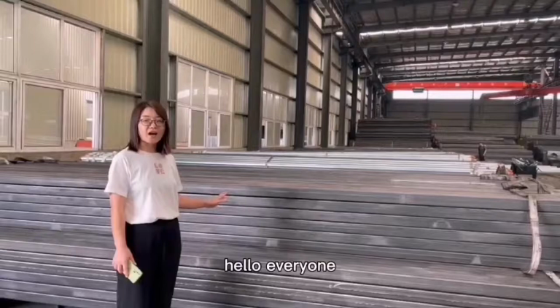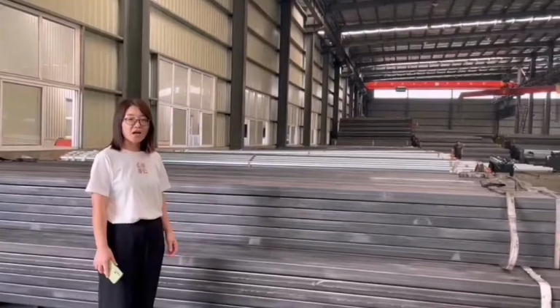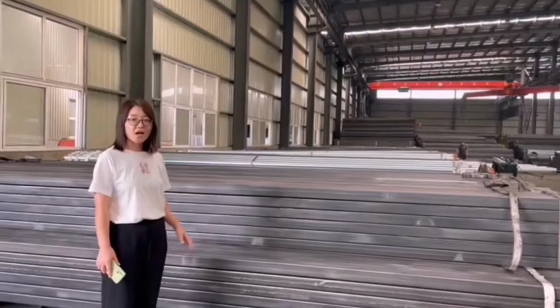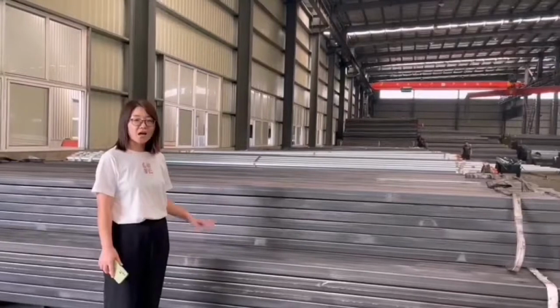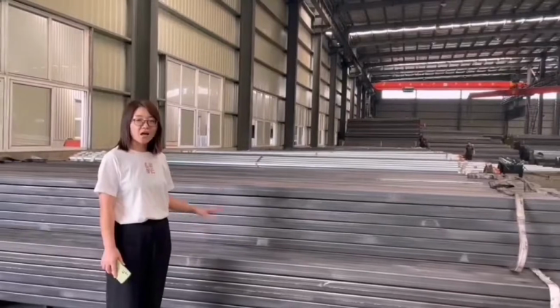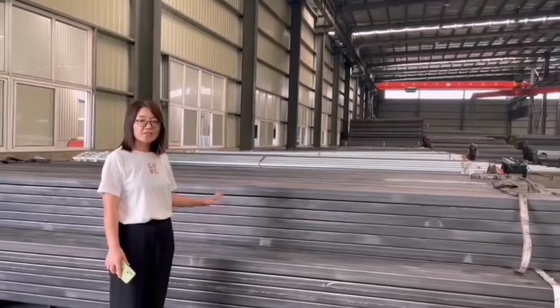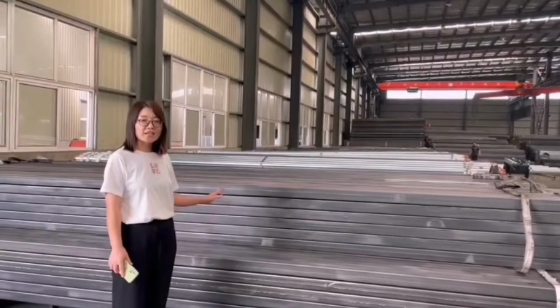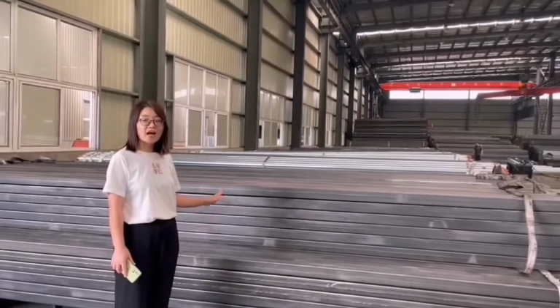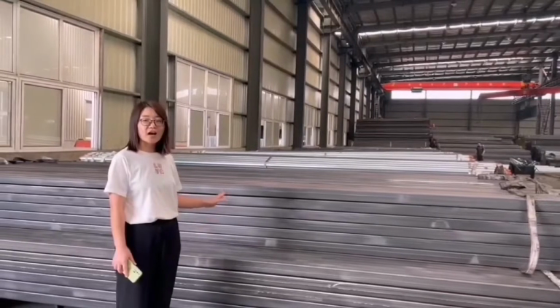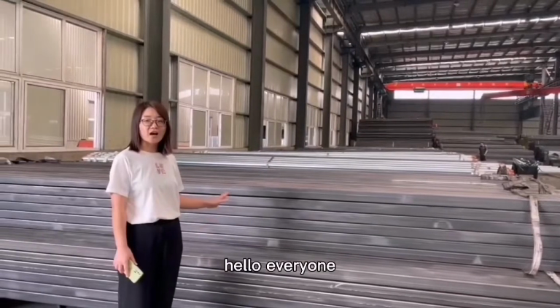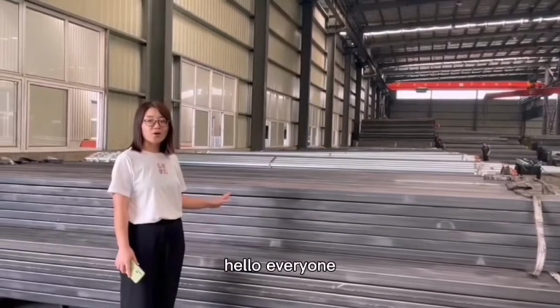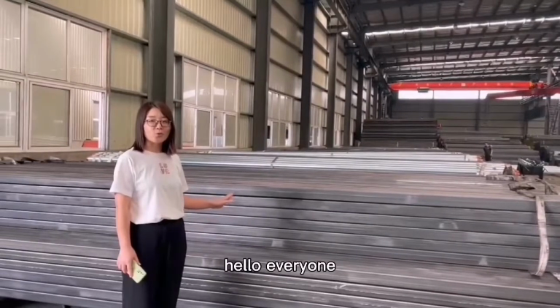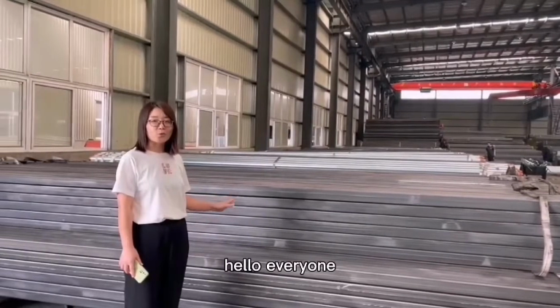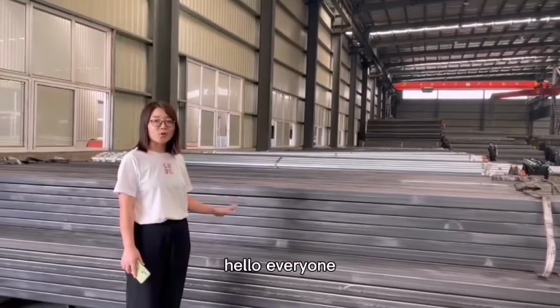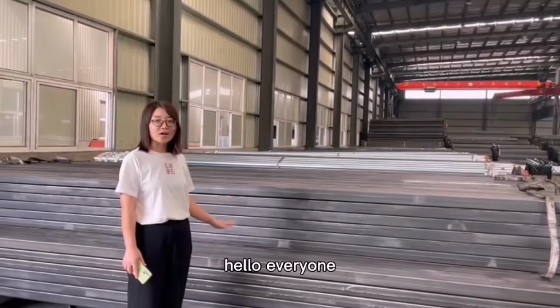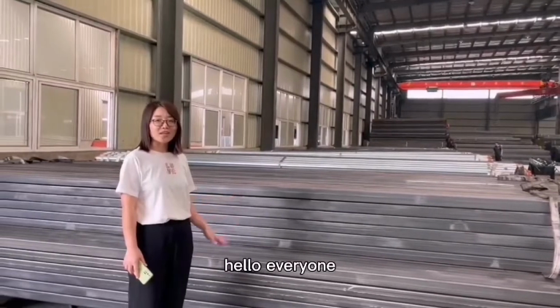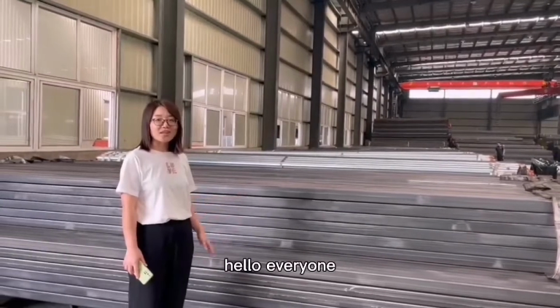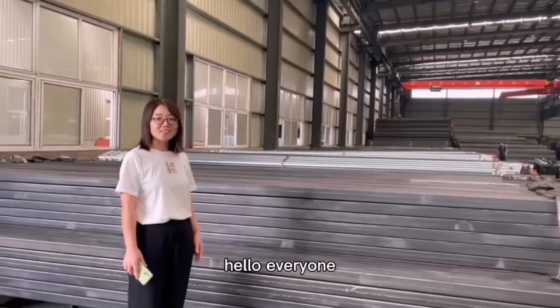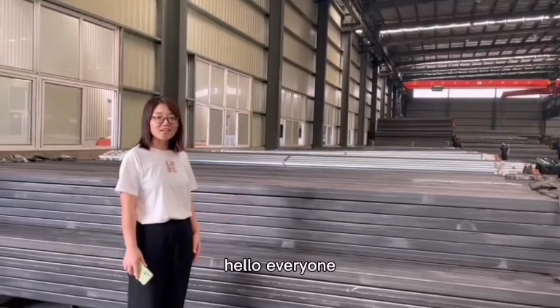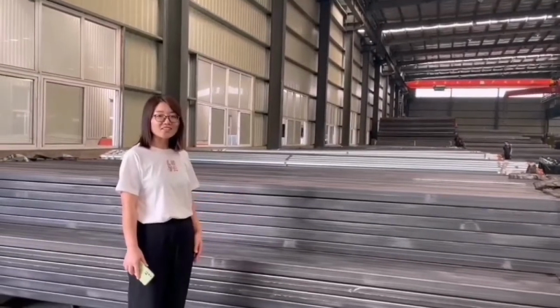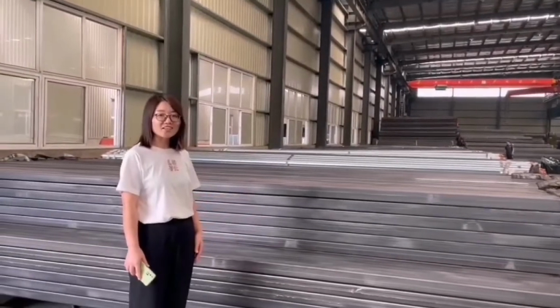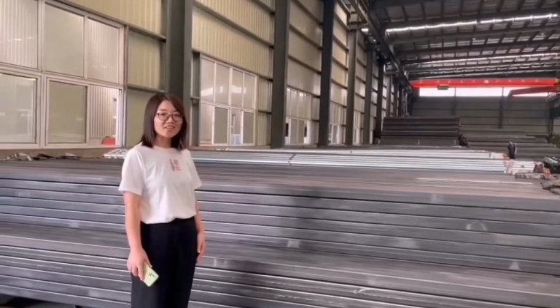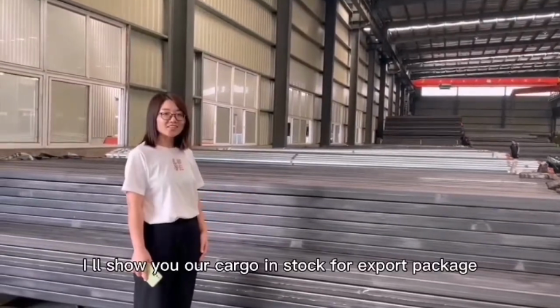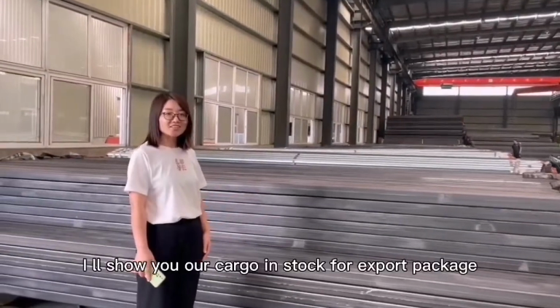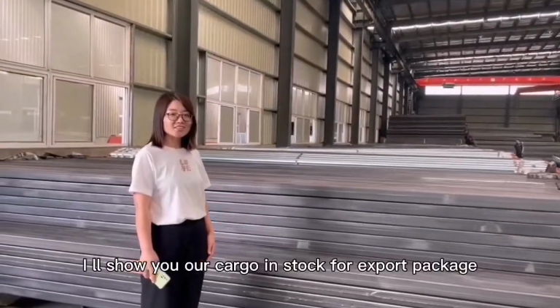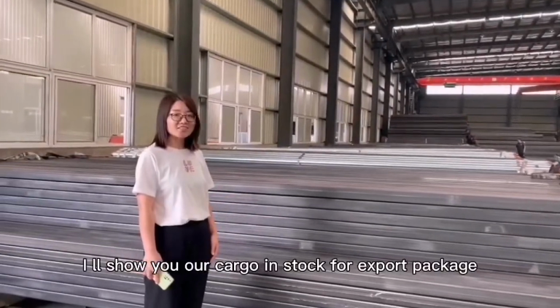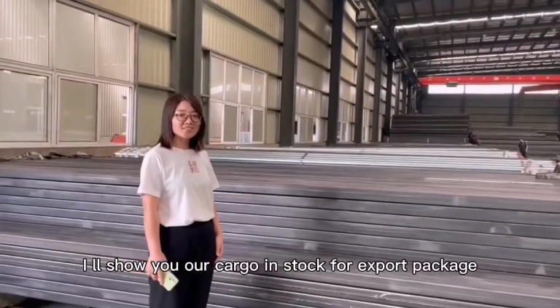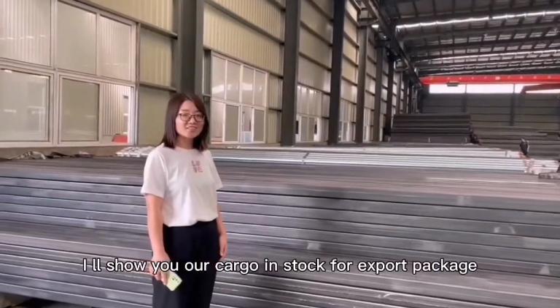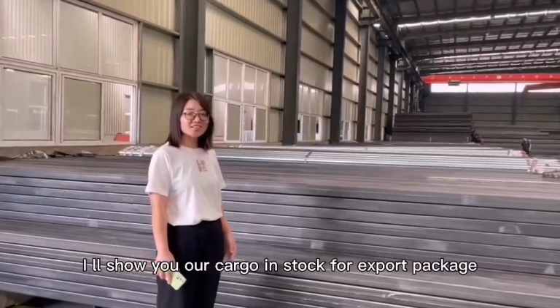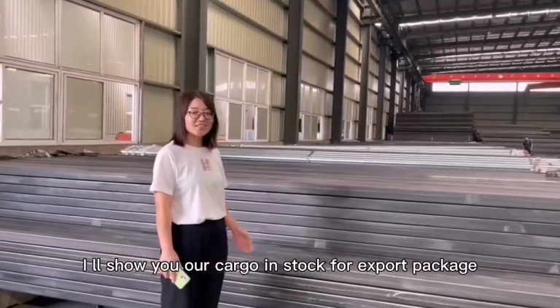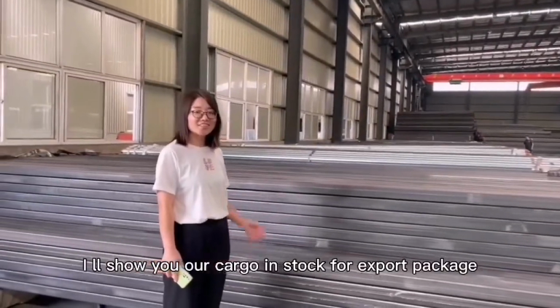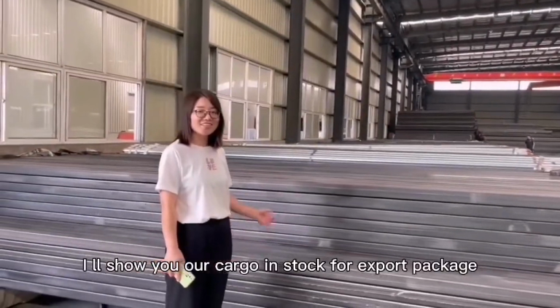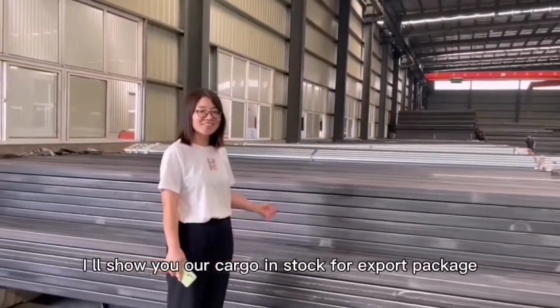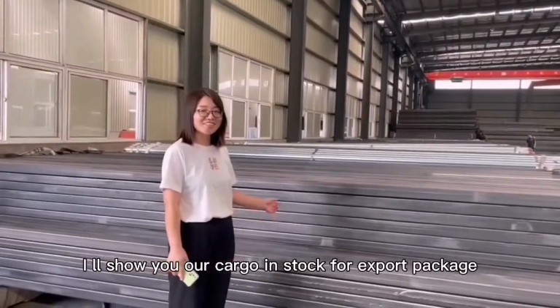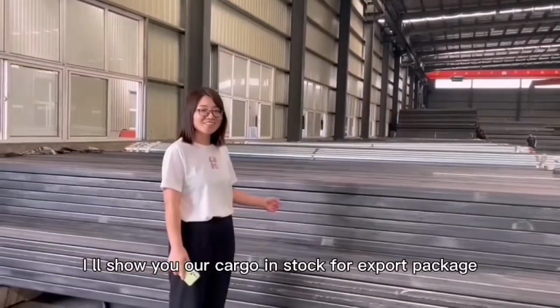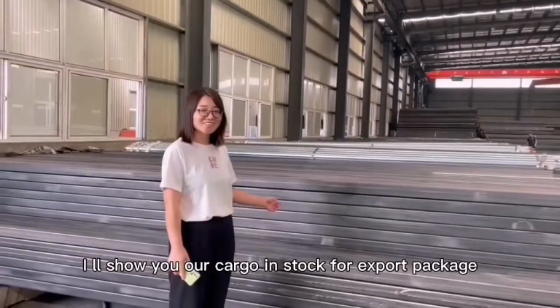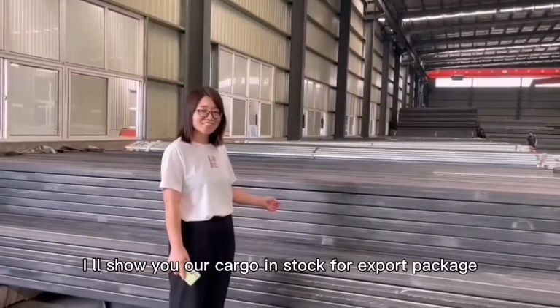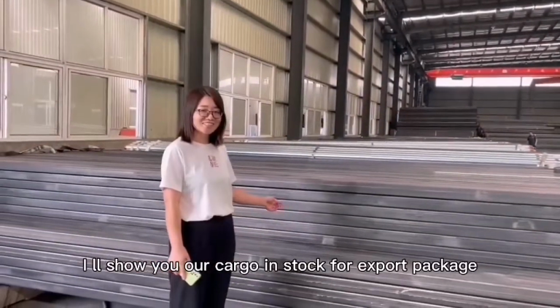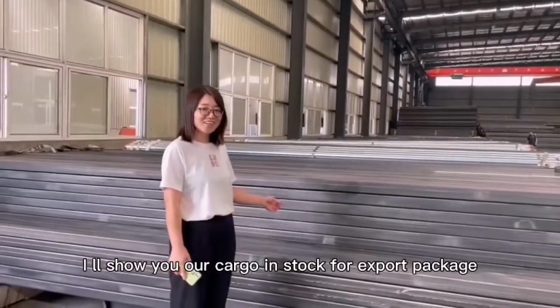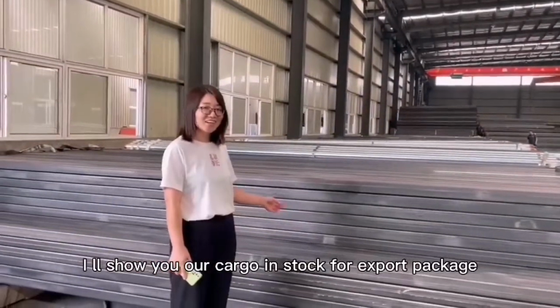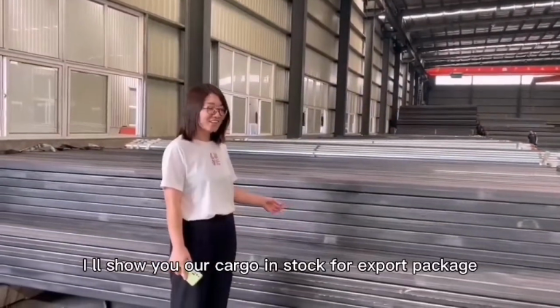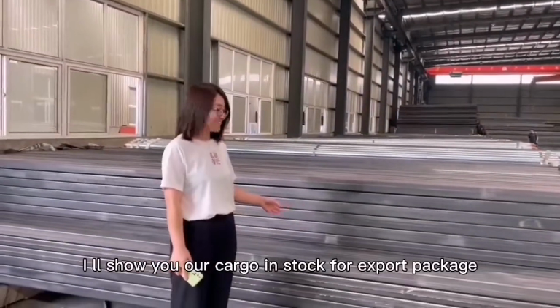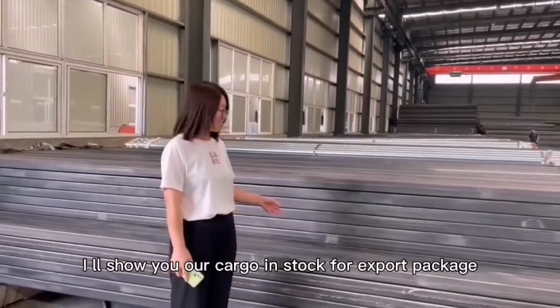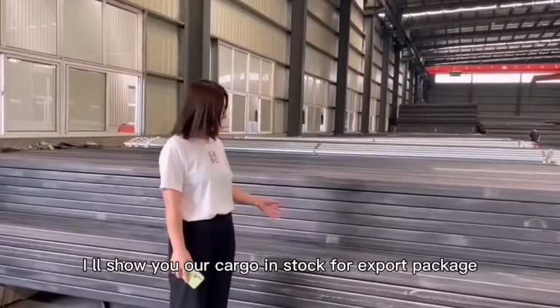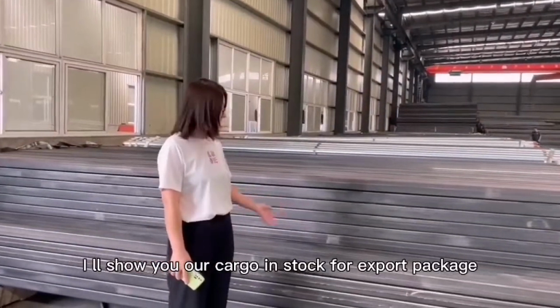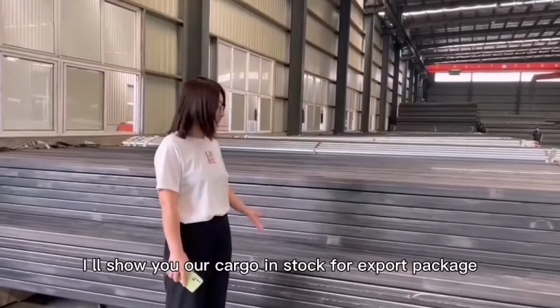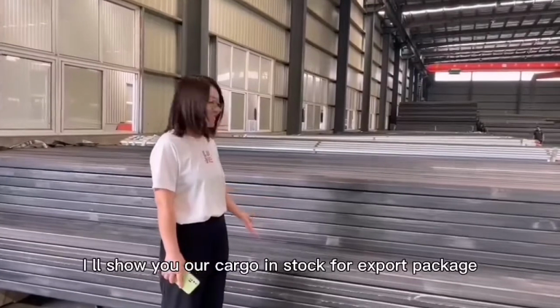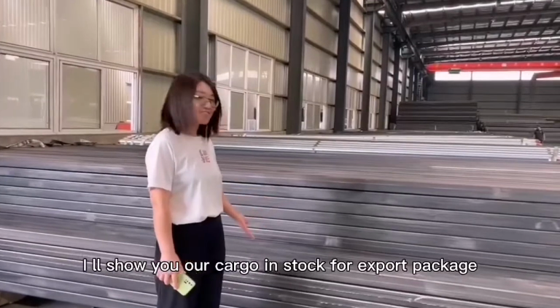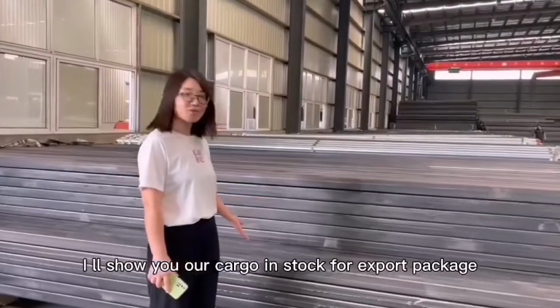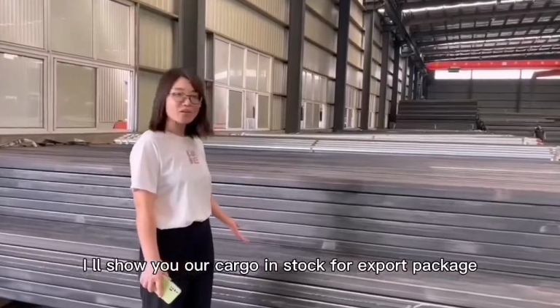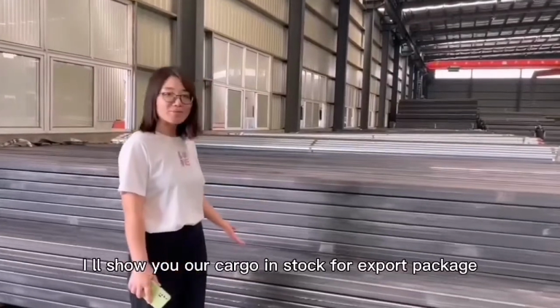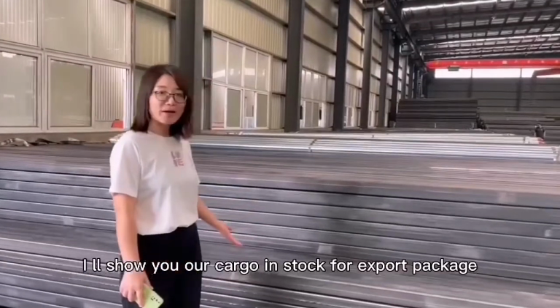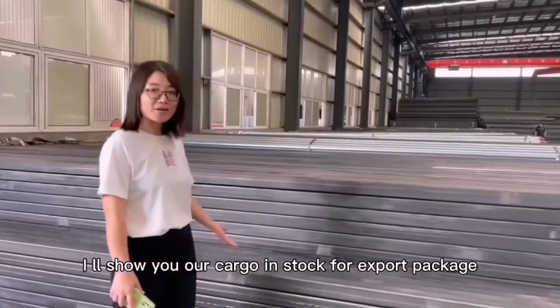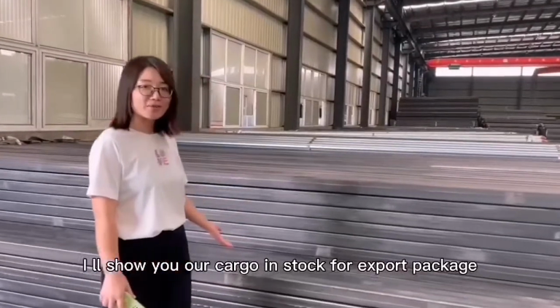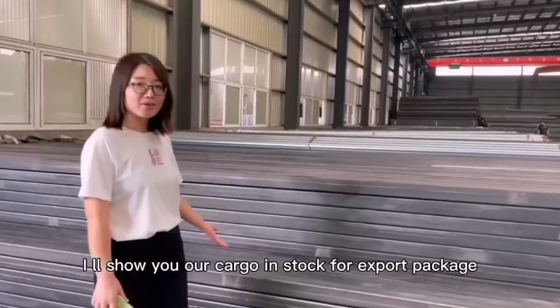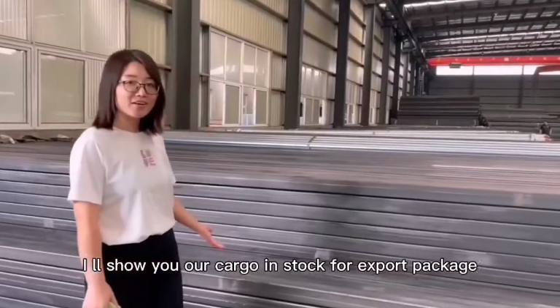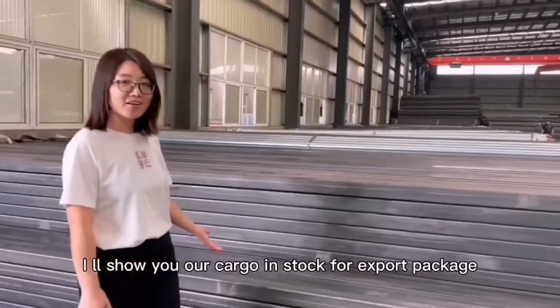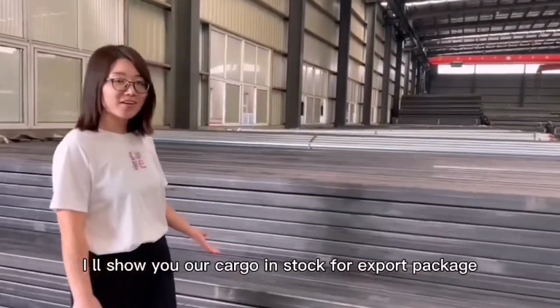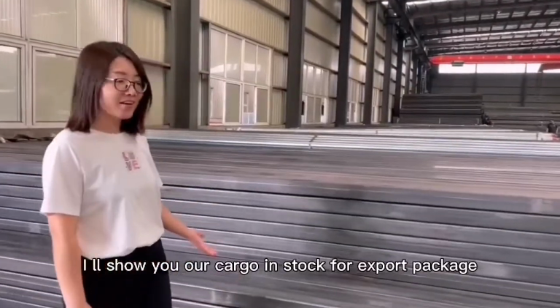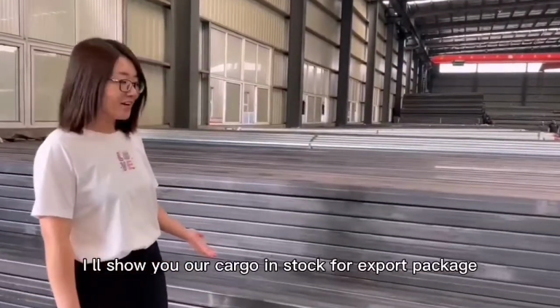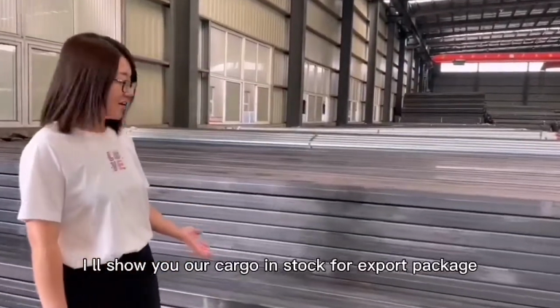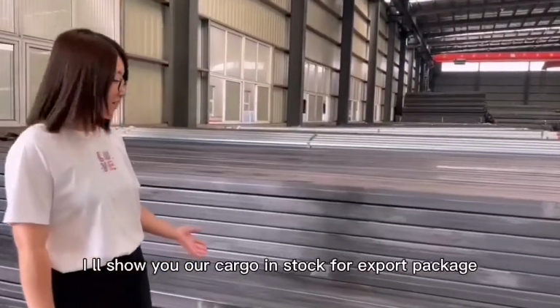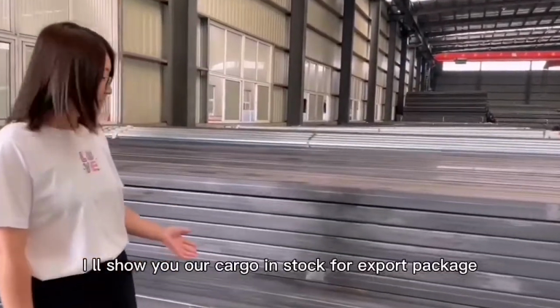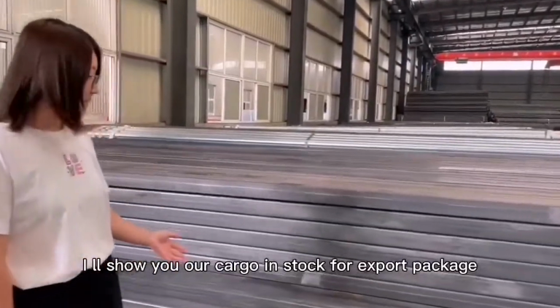Hello everyone. I will show you our cargoes in stock for export package.